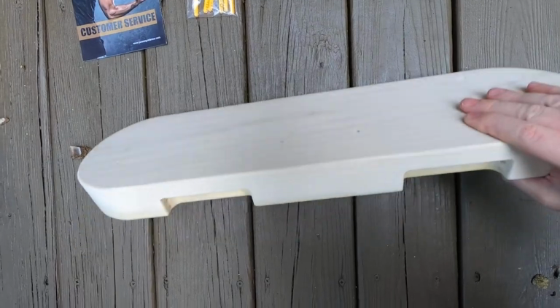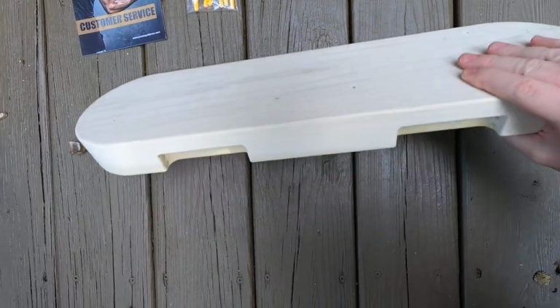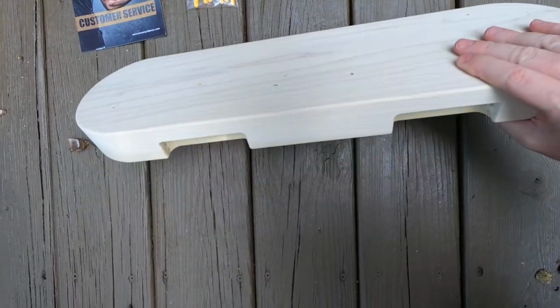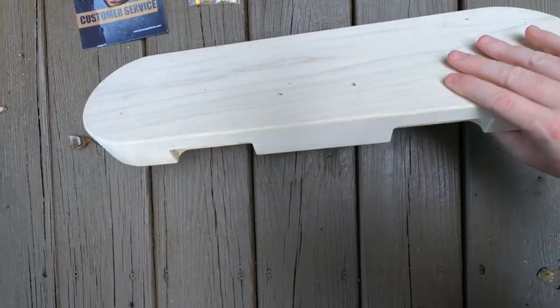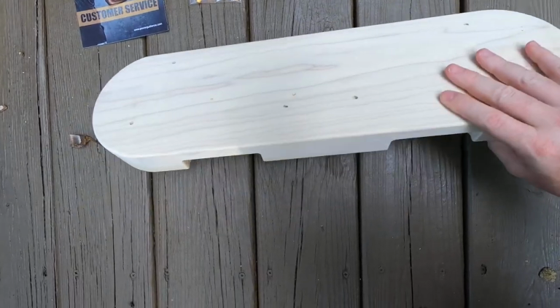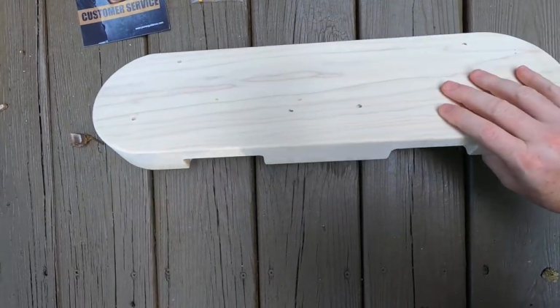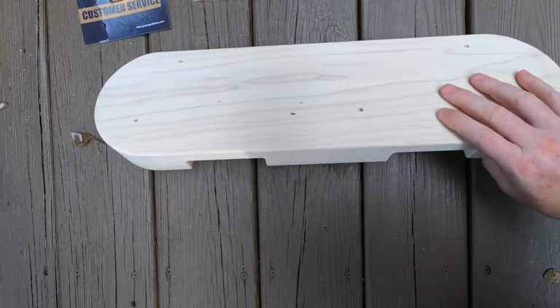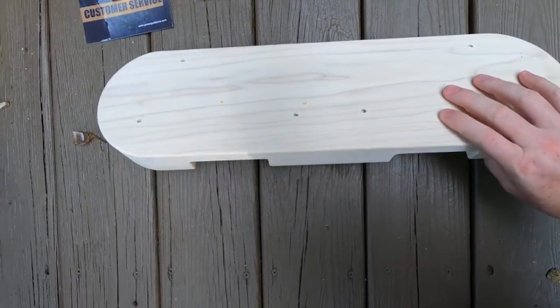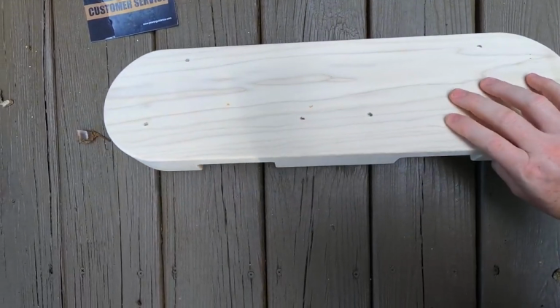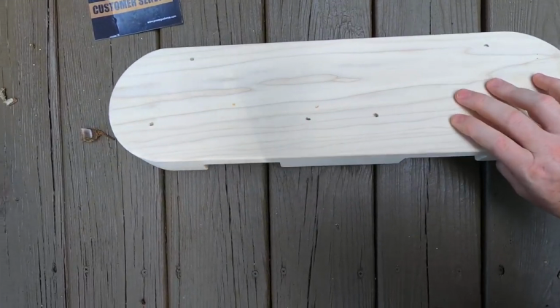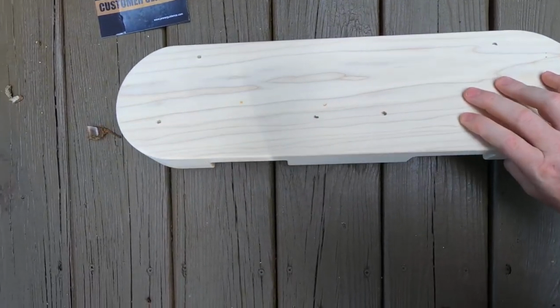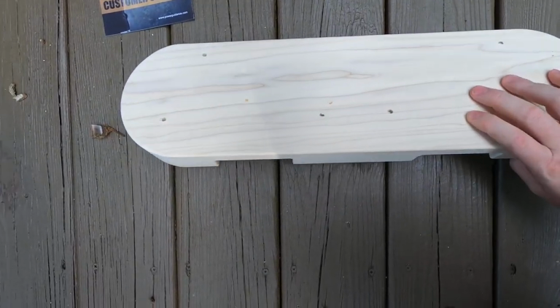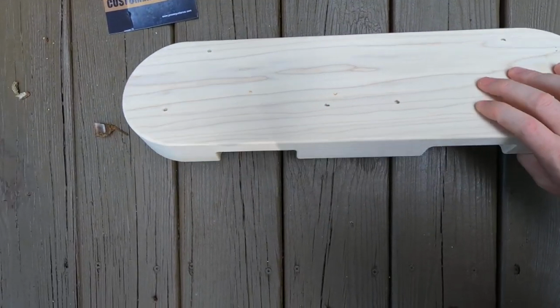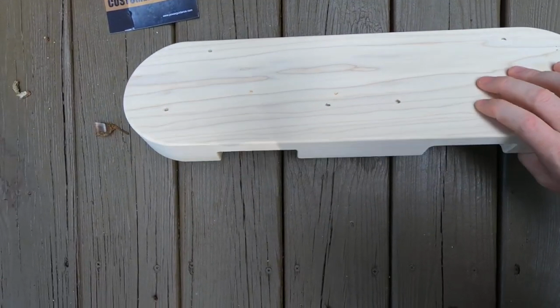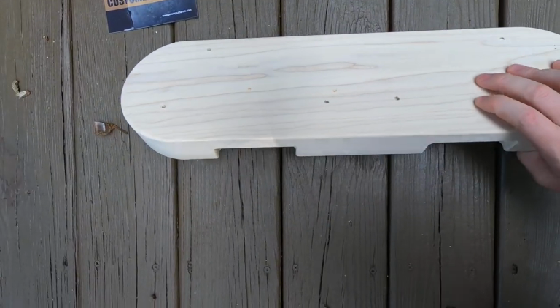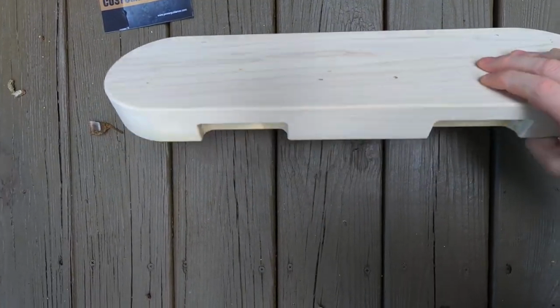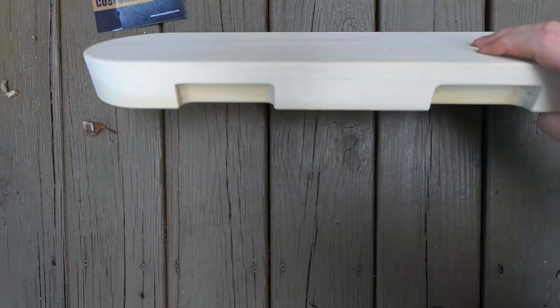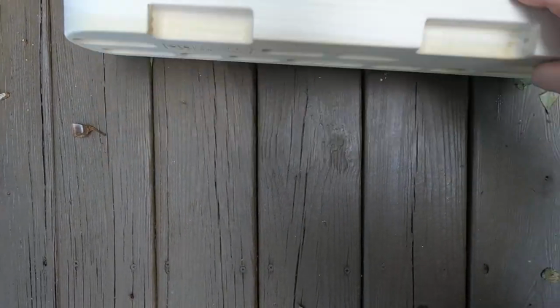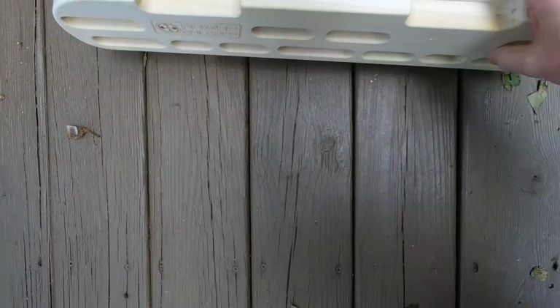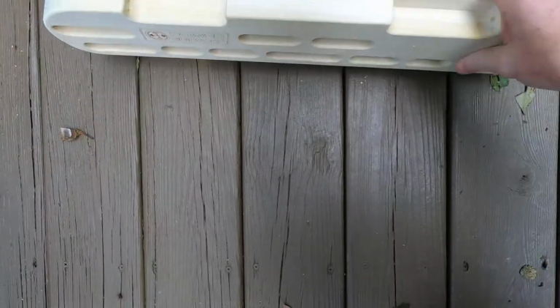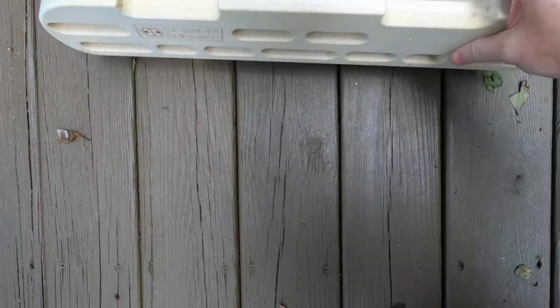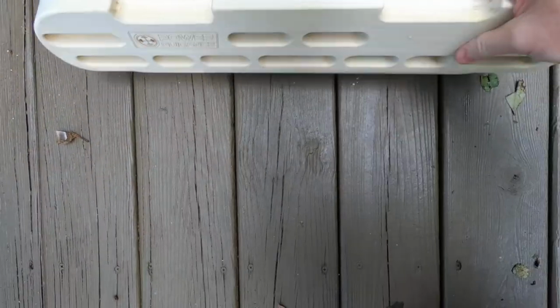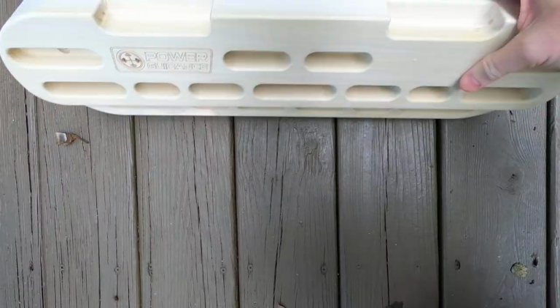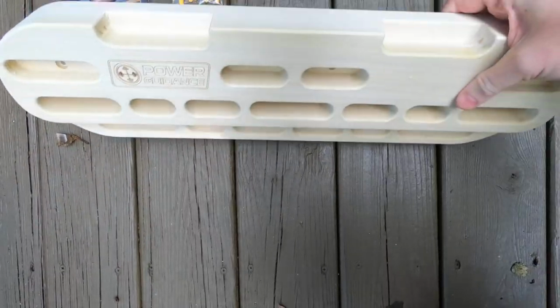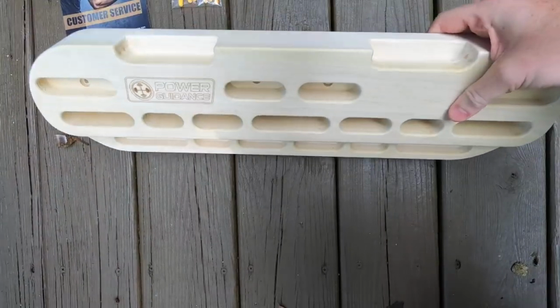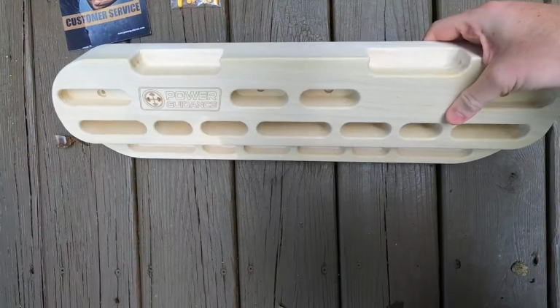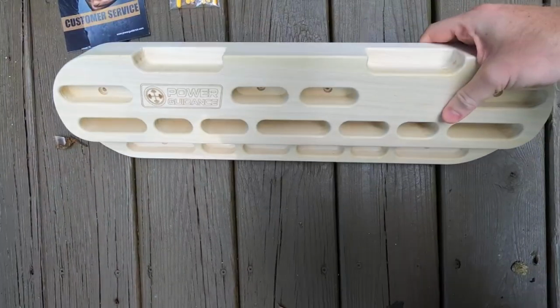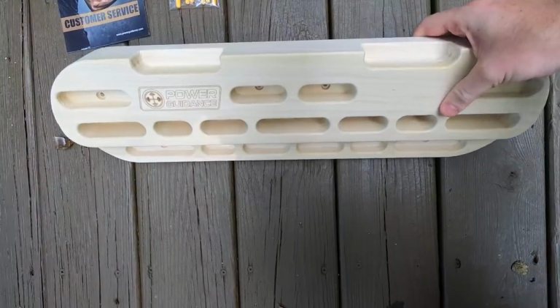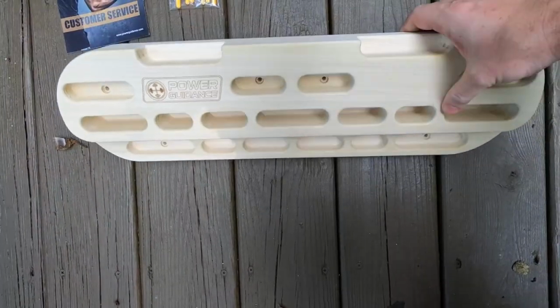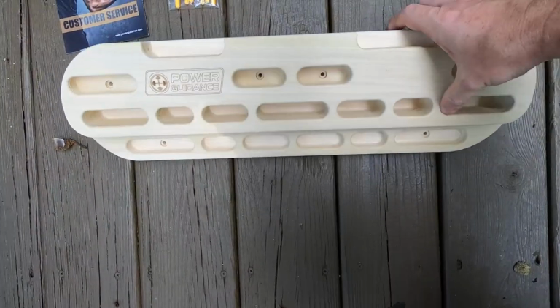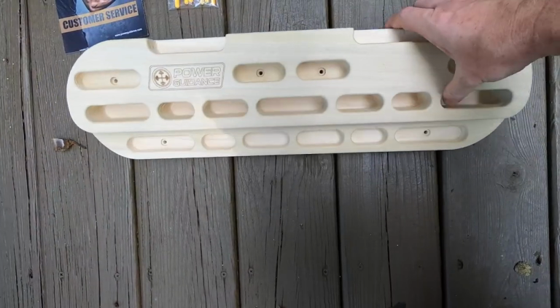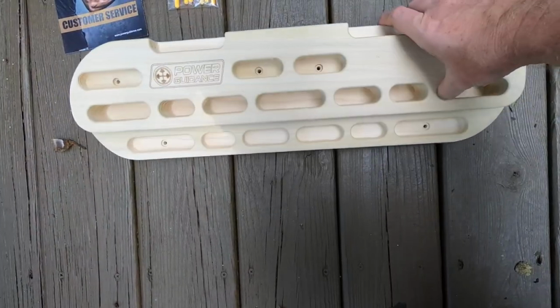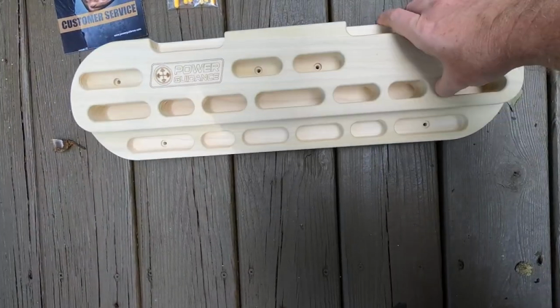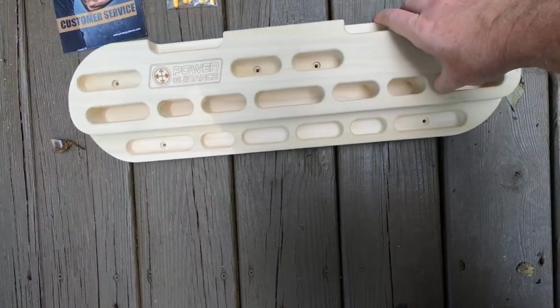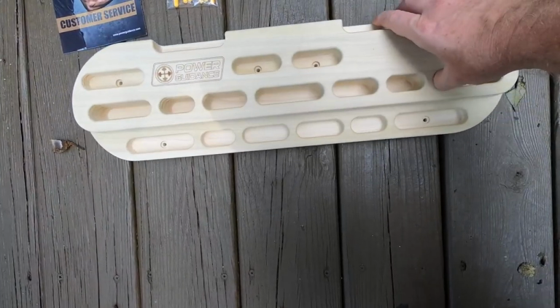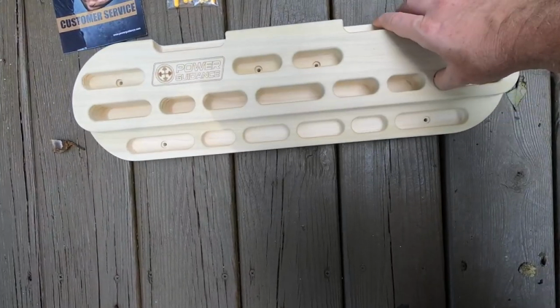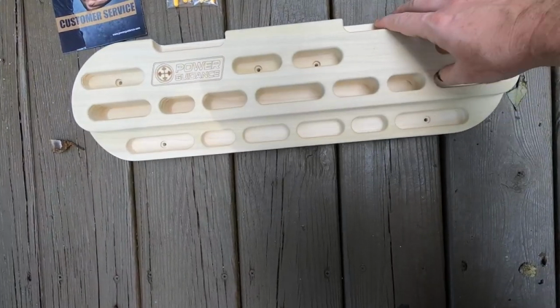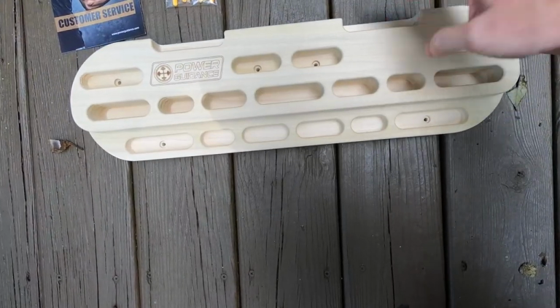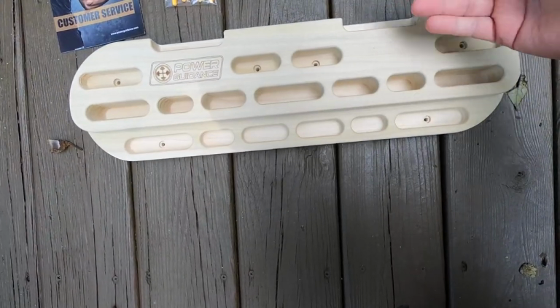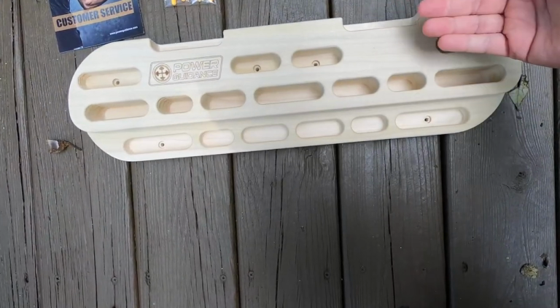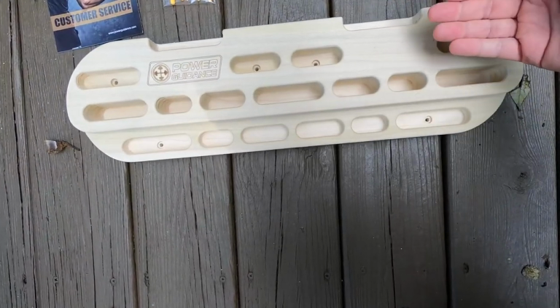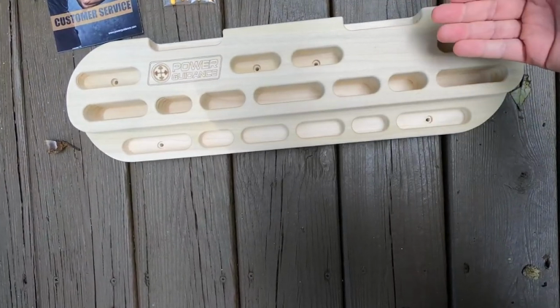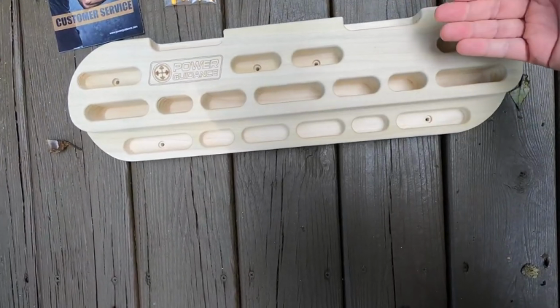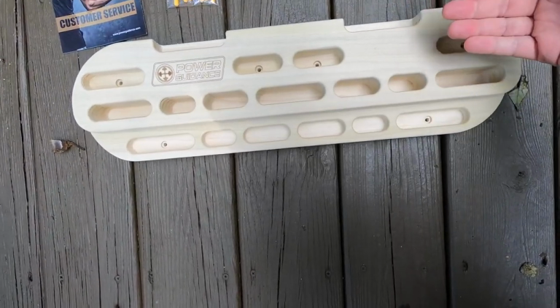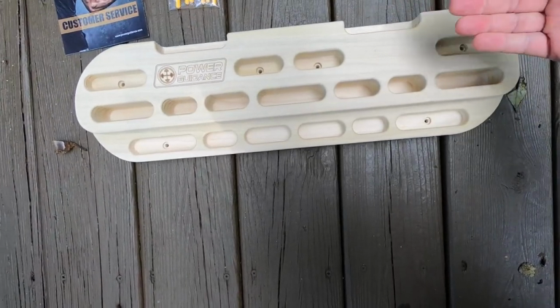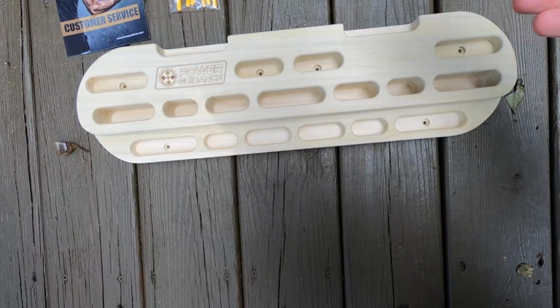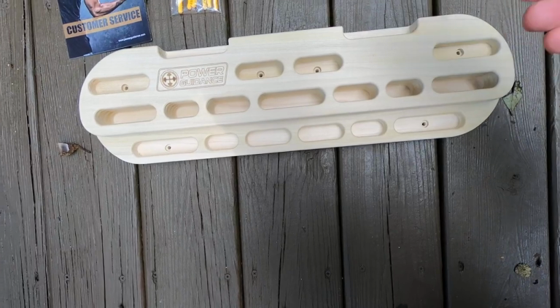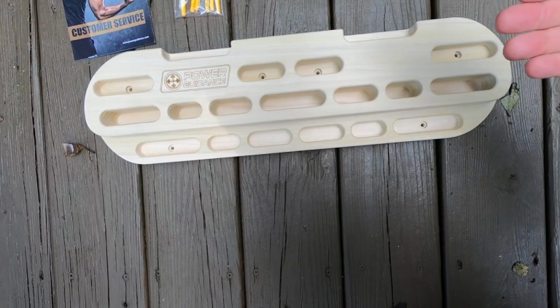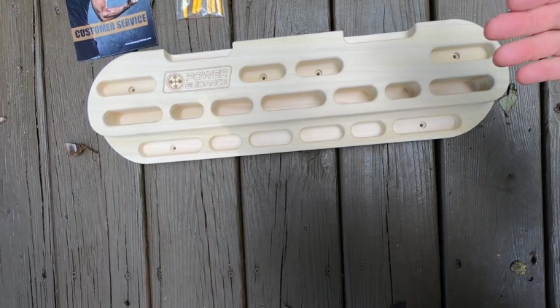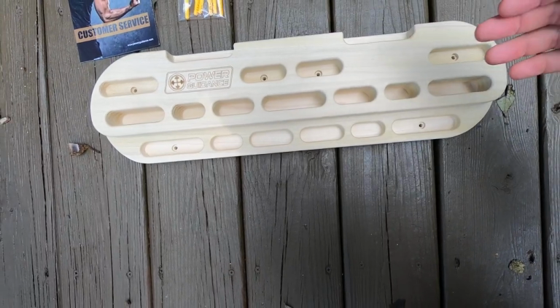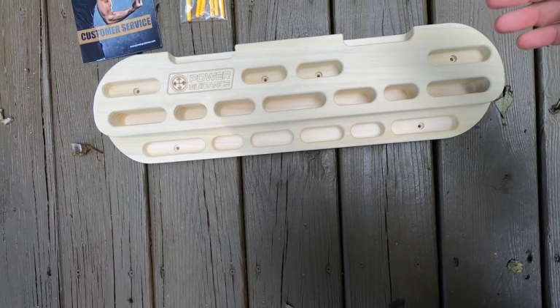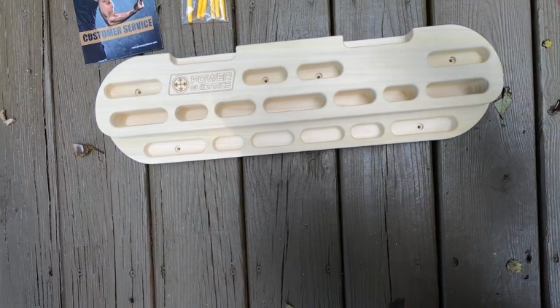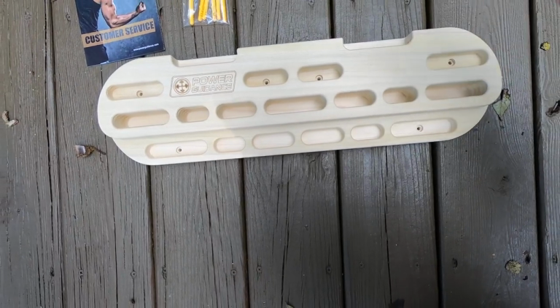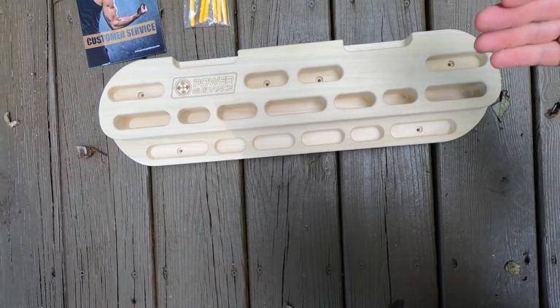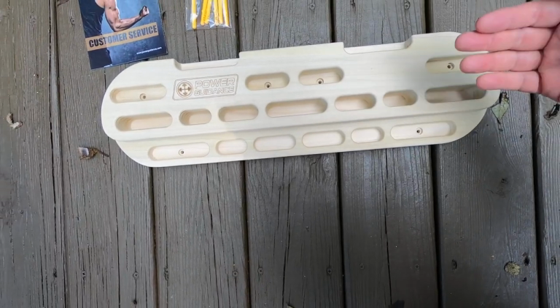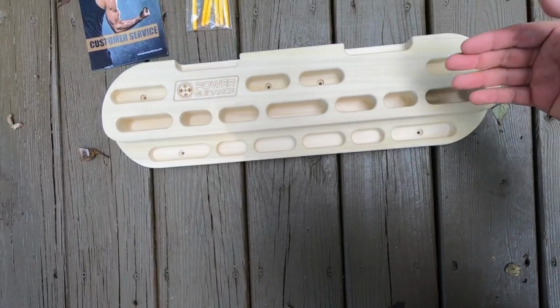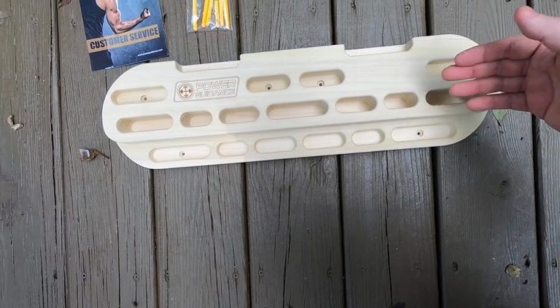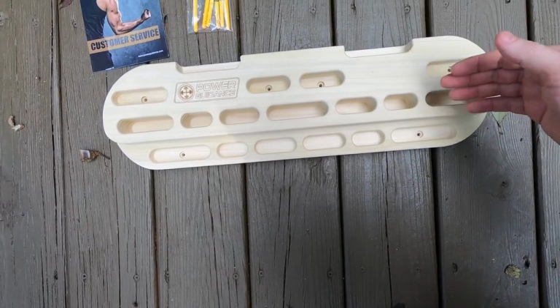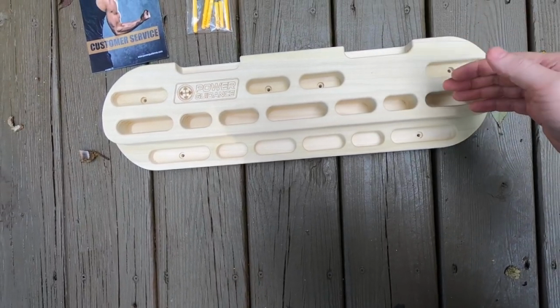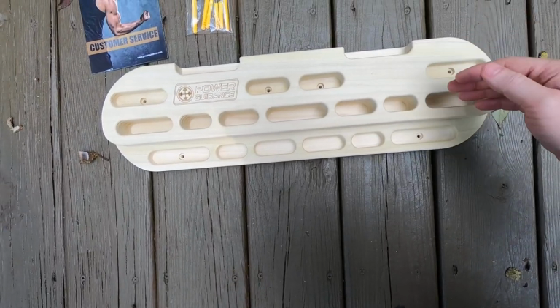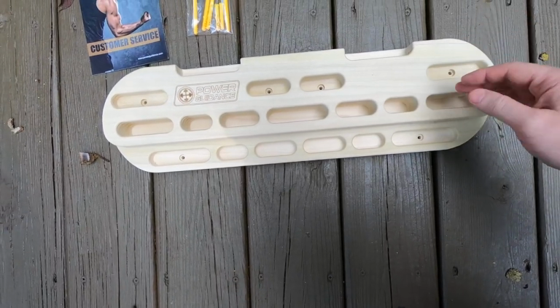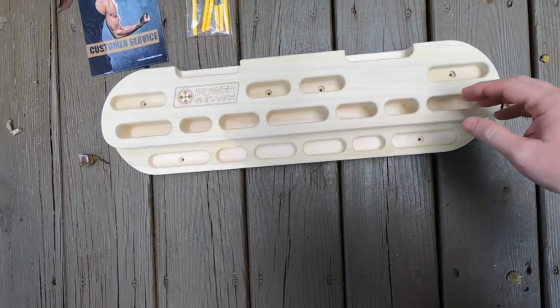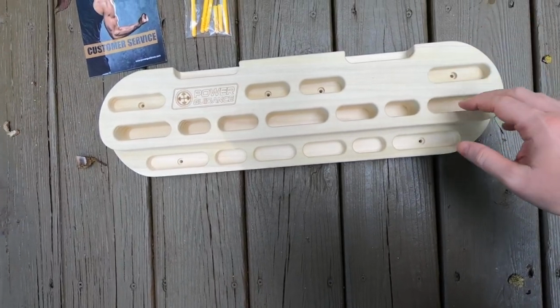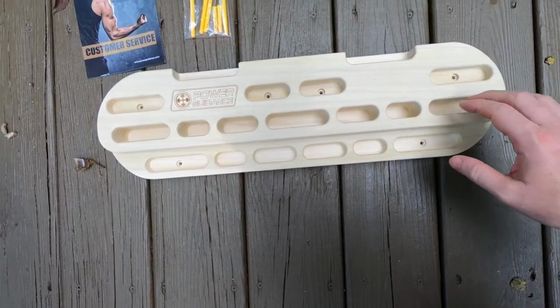Here's the back — it's flush so you can mount it flat on a wall, or you can bring it away from the wall like the back of some steps.